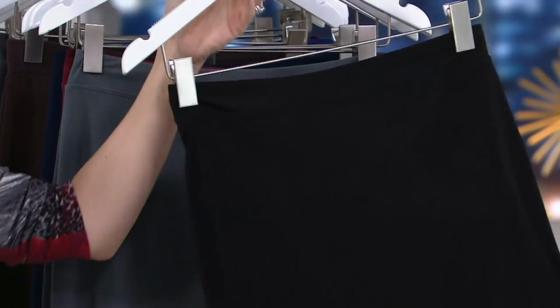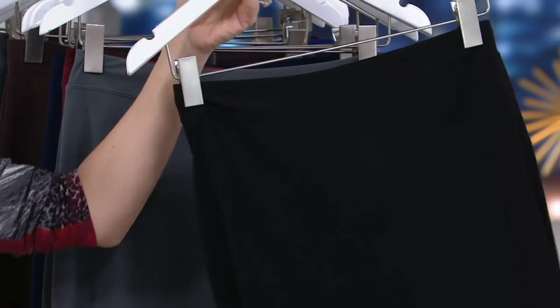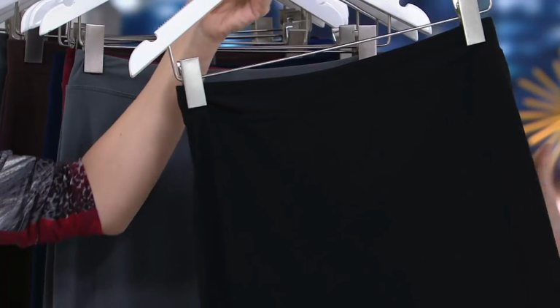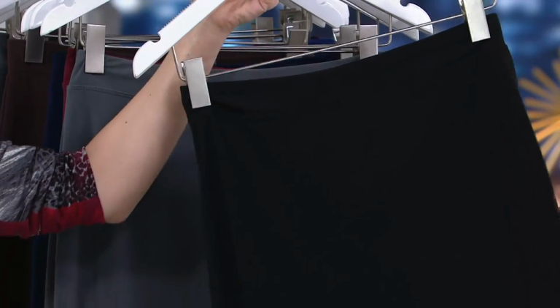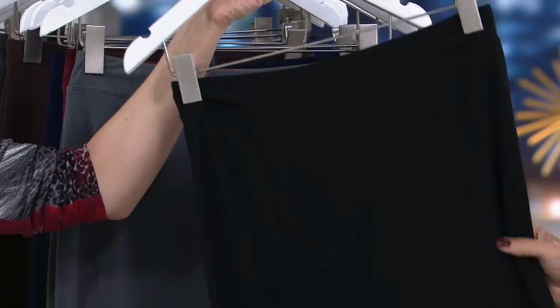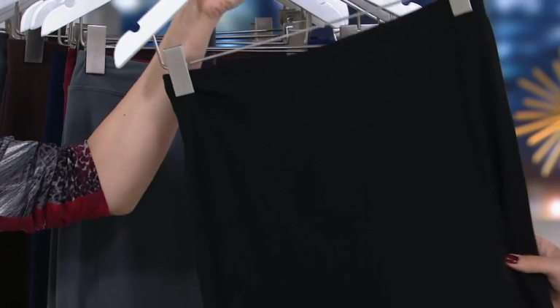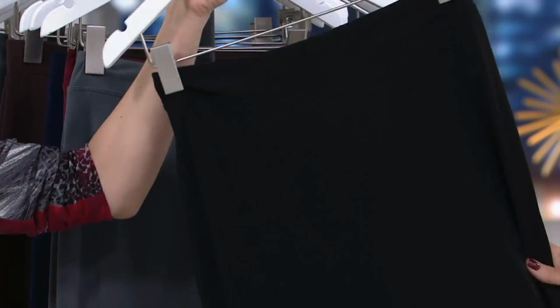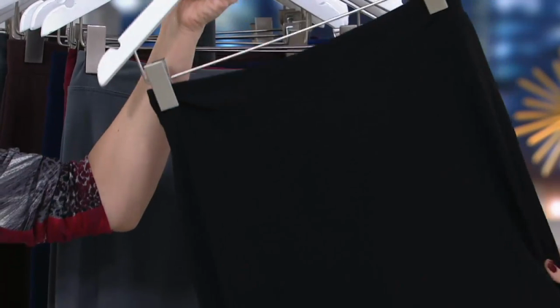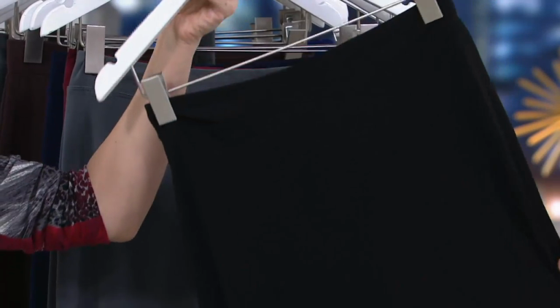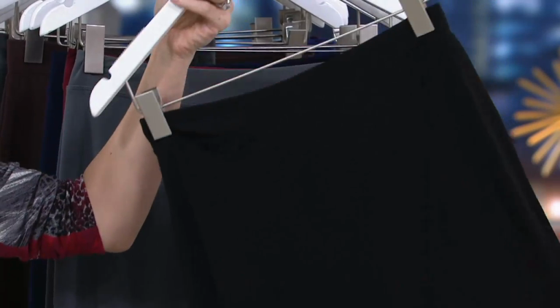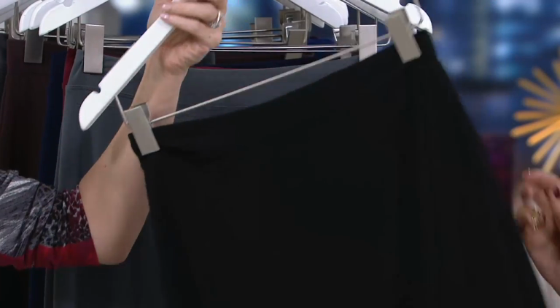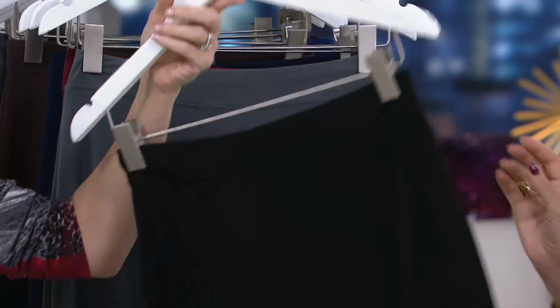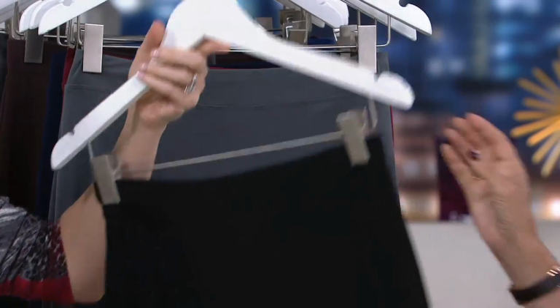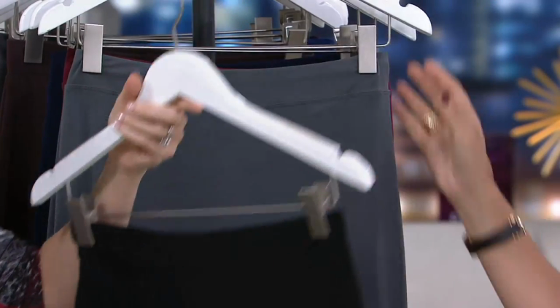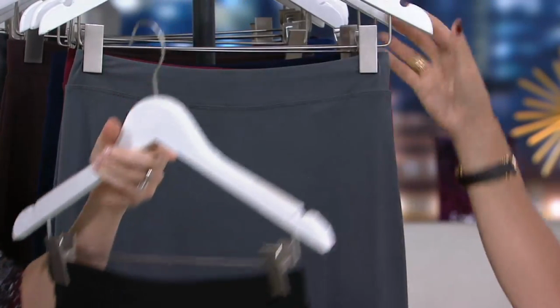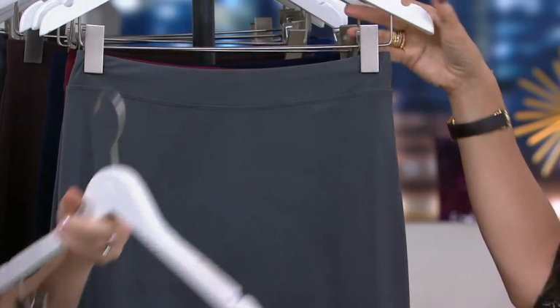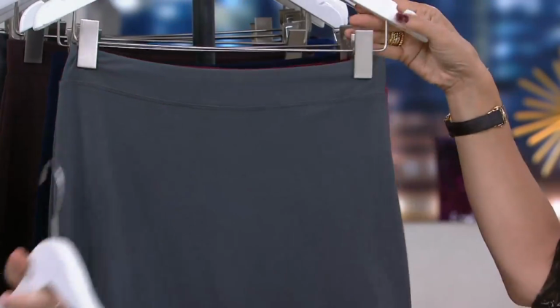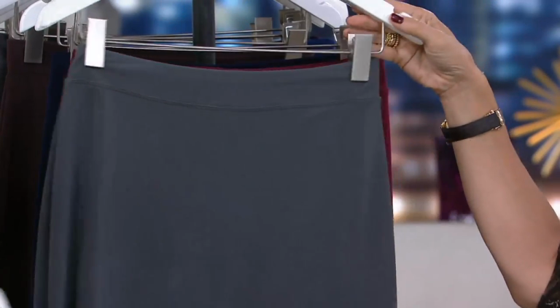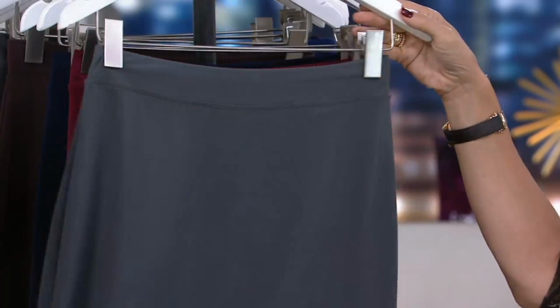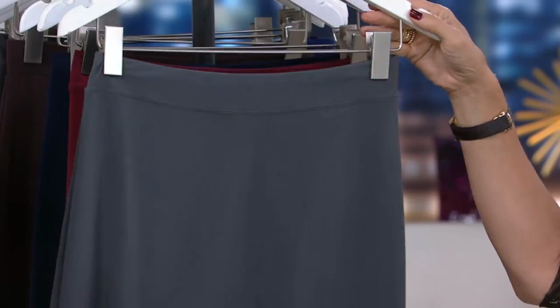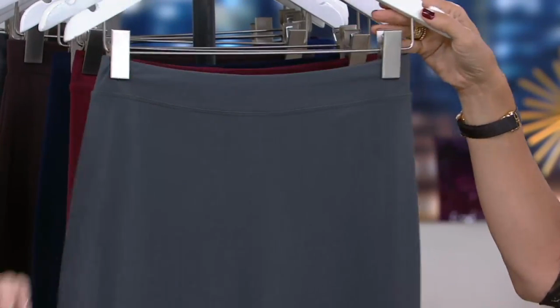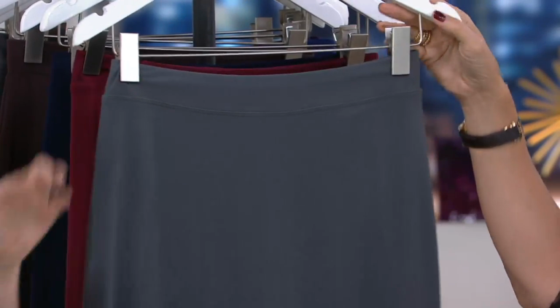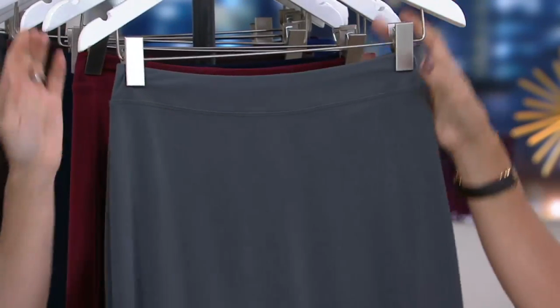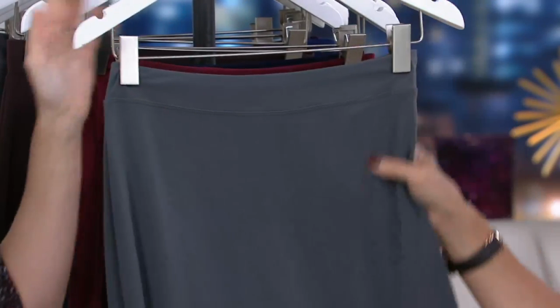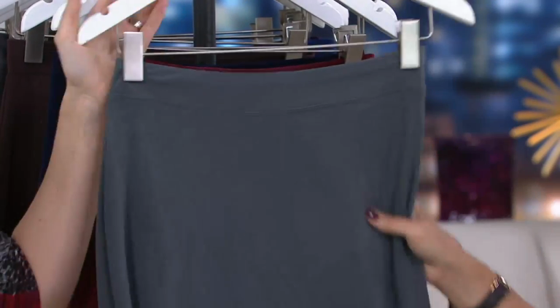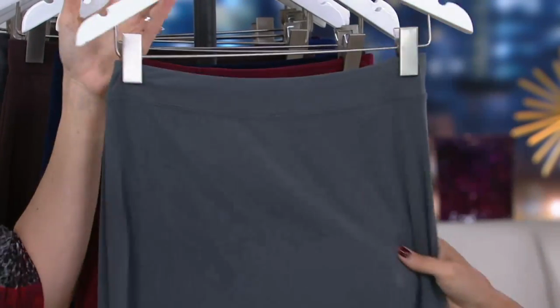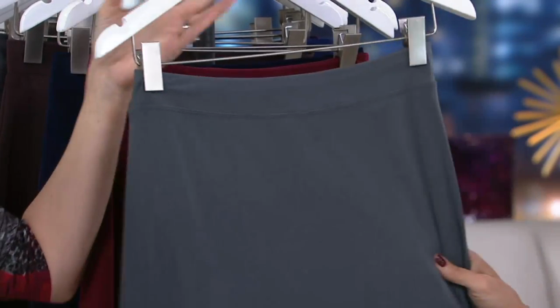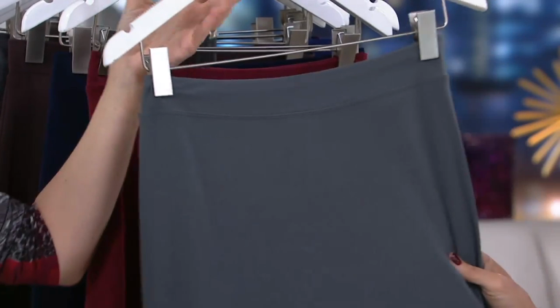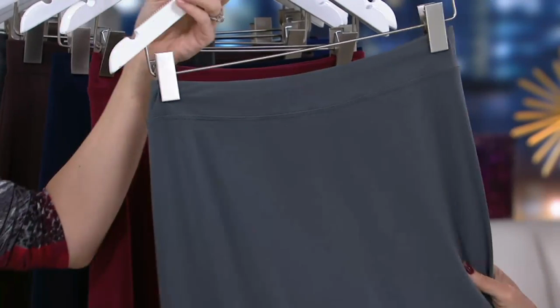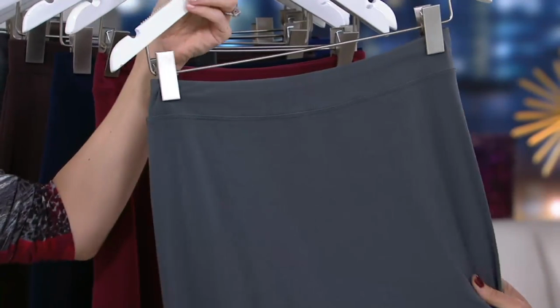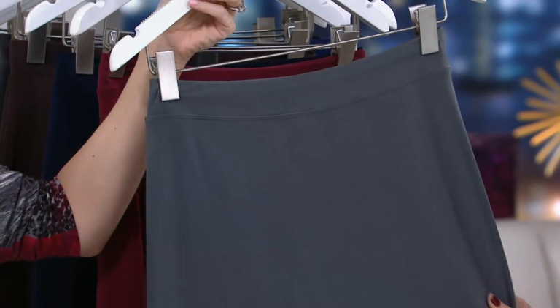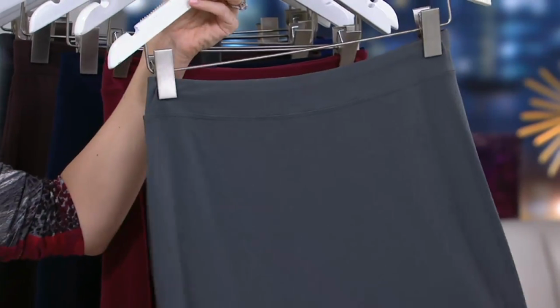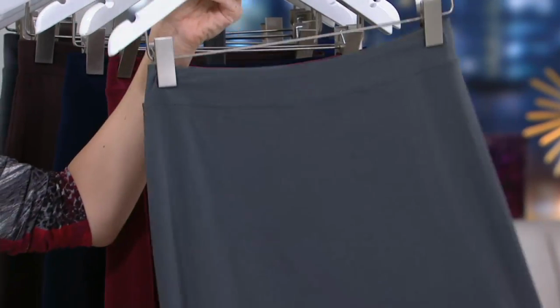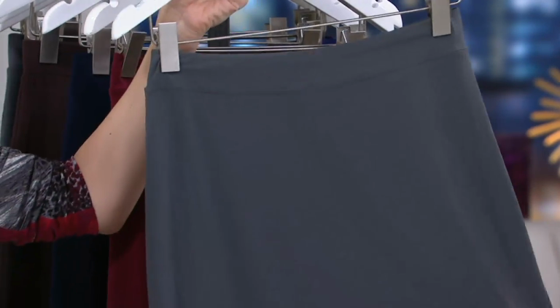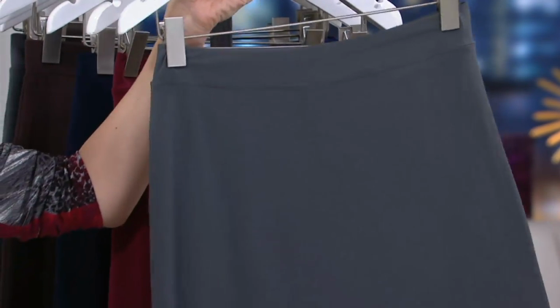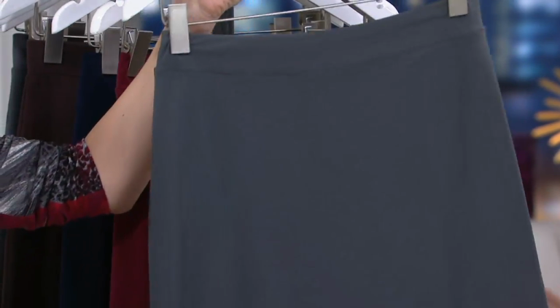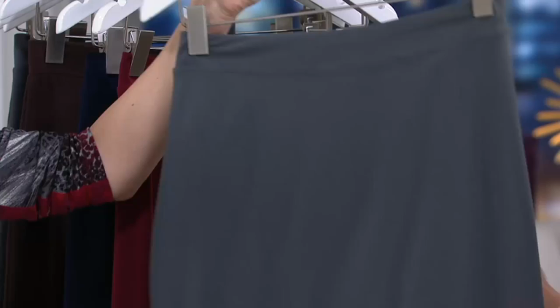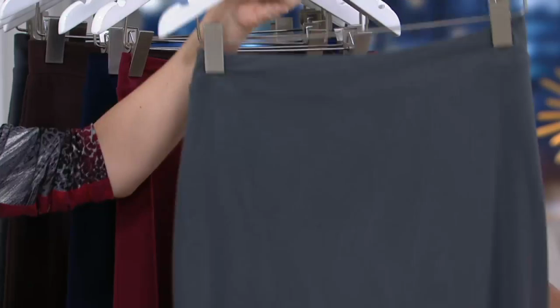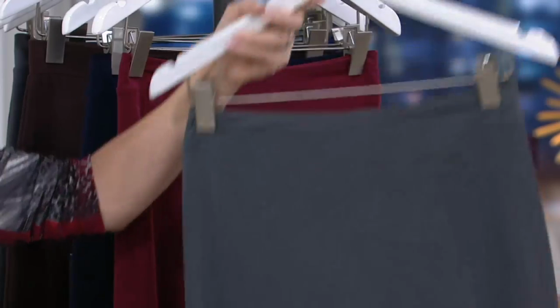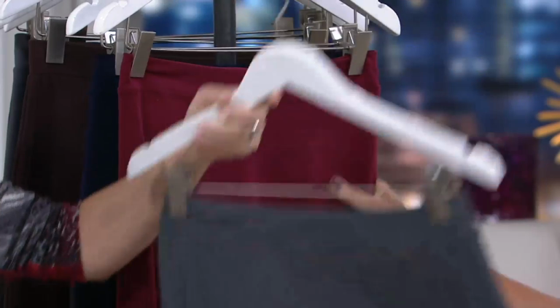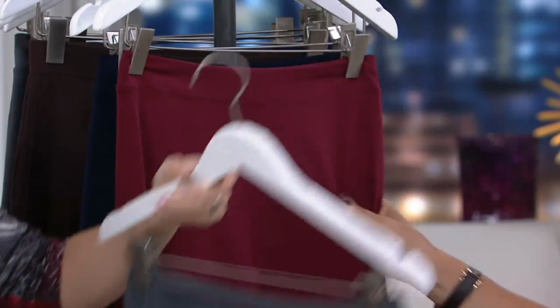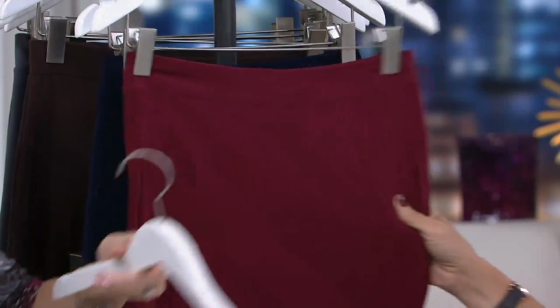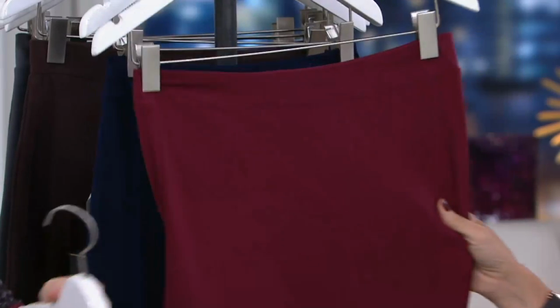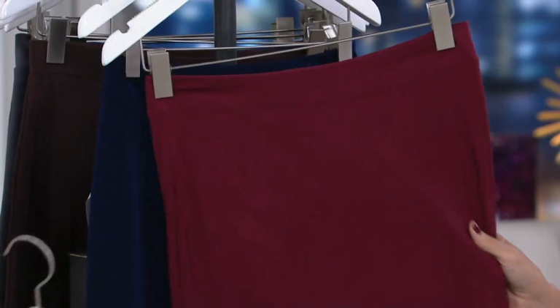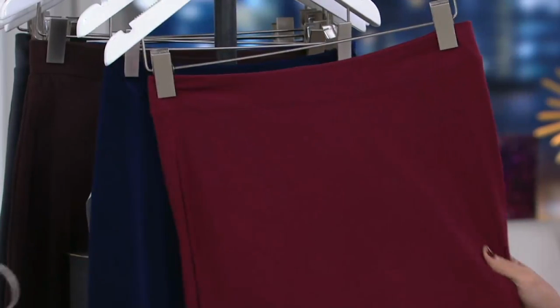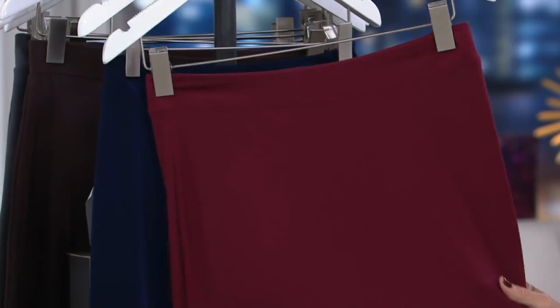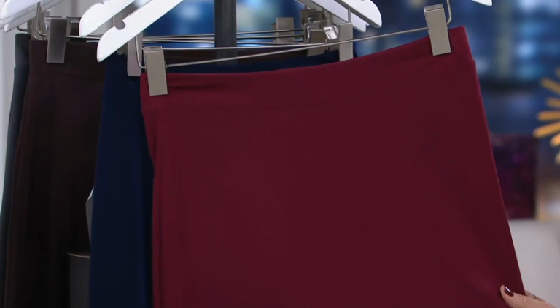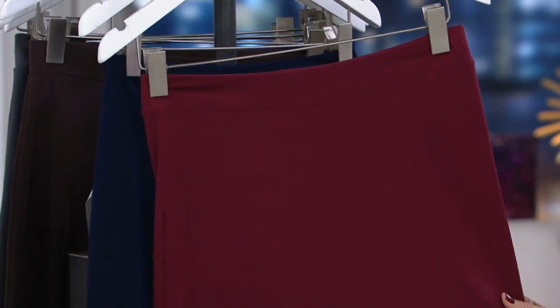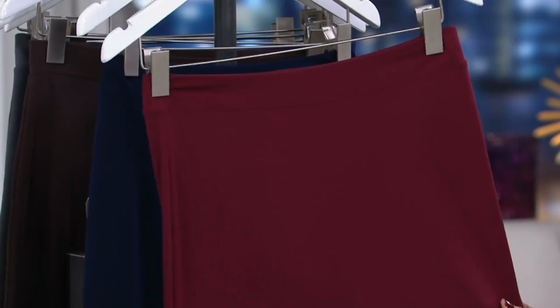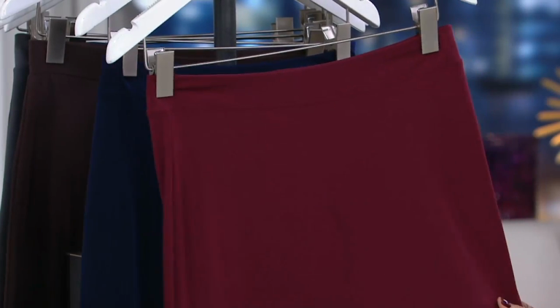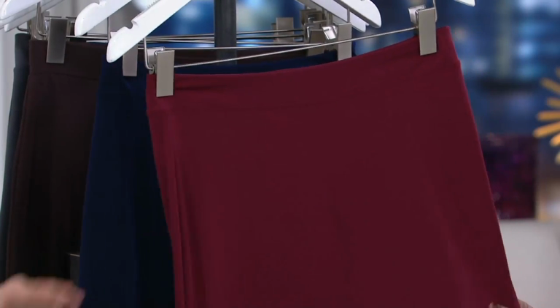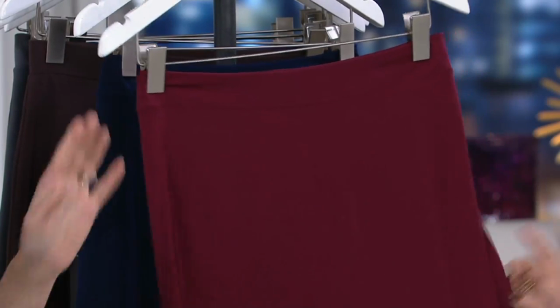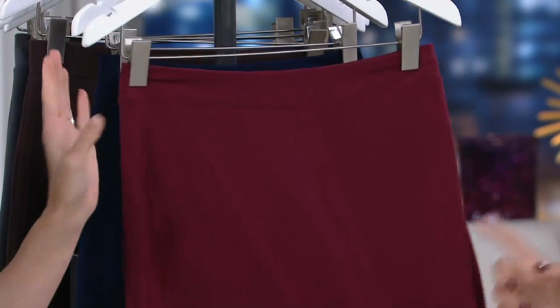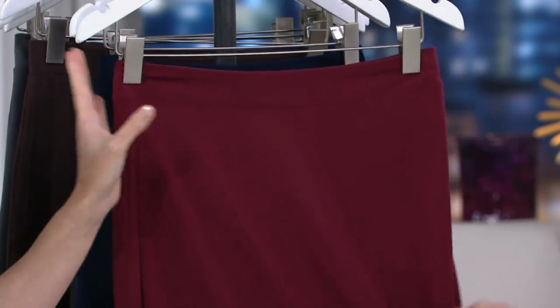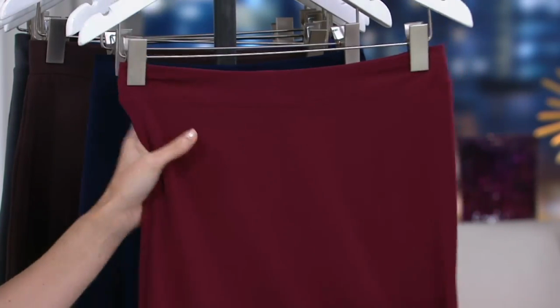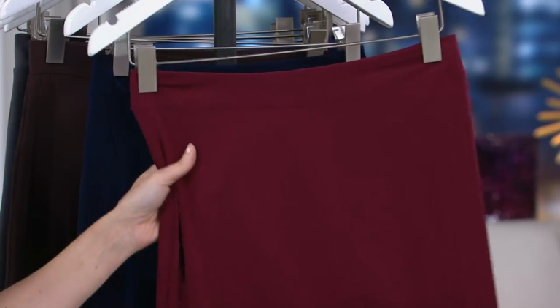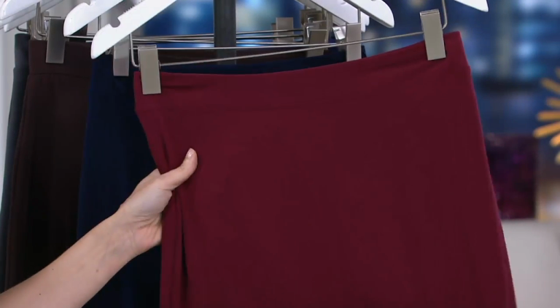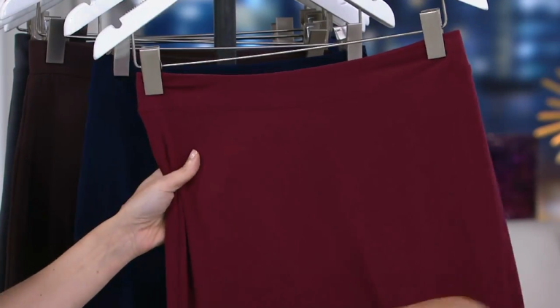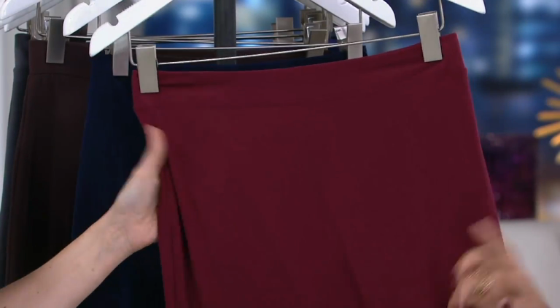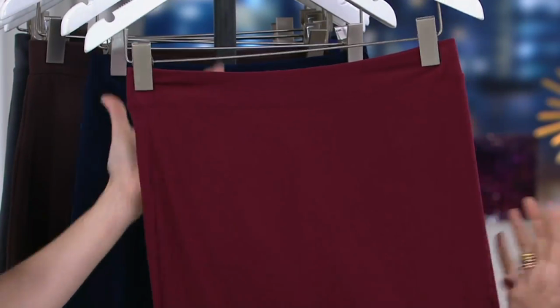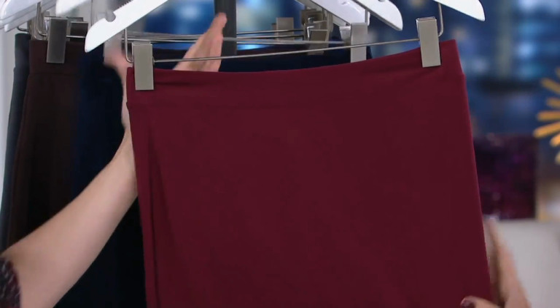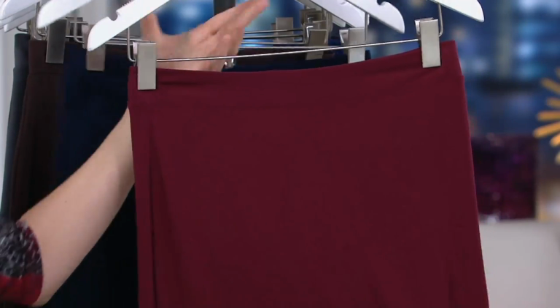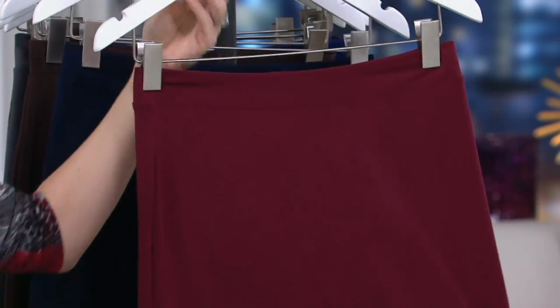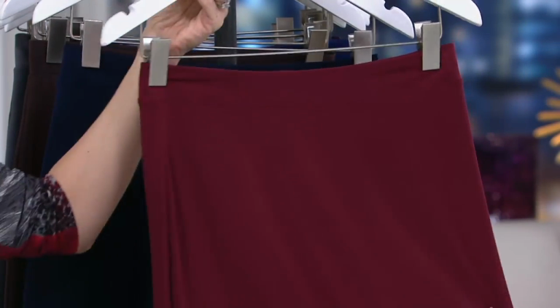With the buy more, save more, definitely at least get one in the black. Oh, that's awesome. Here's your dark pewter — that's what Brenda's wearing. We also have it in this gorgeous burgundy.